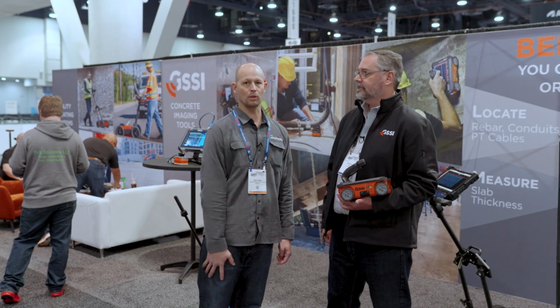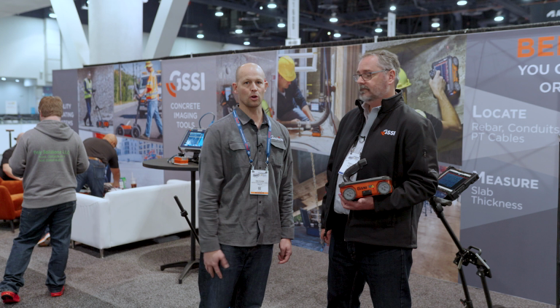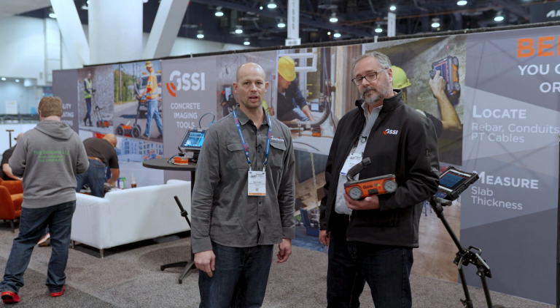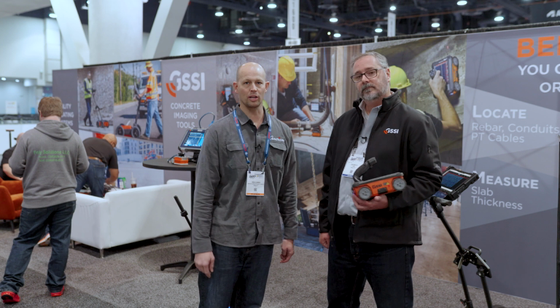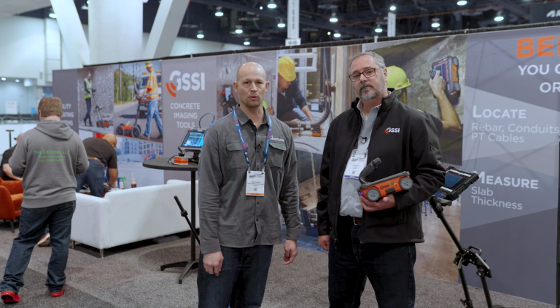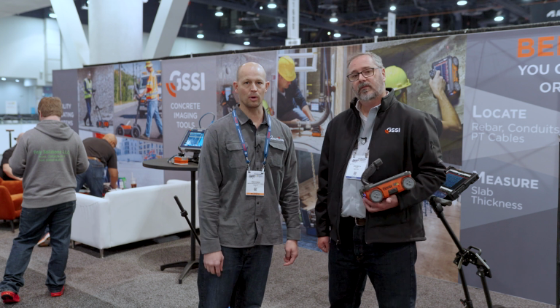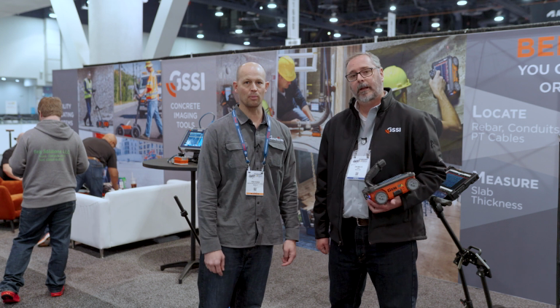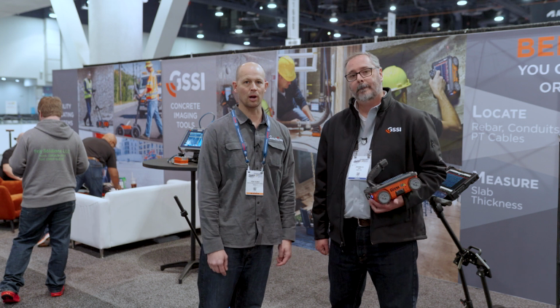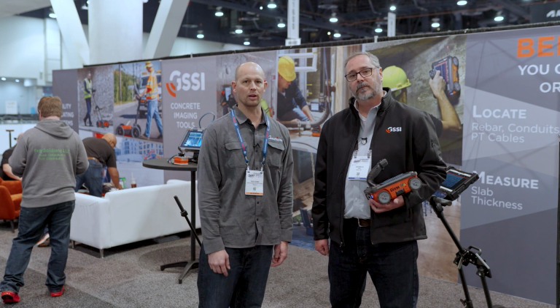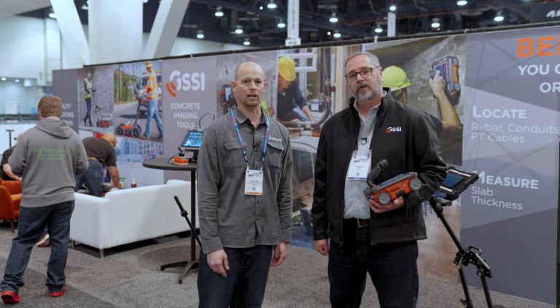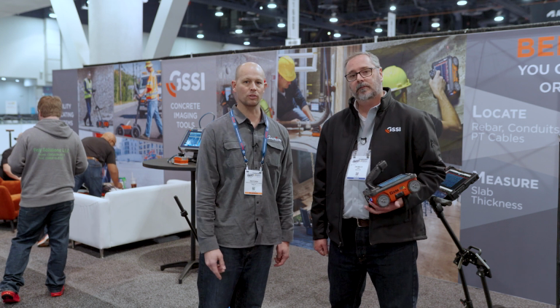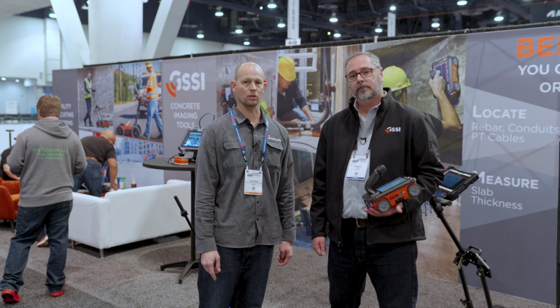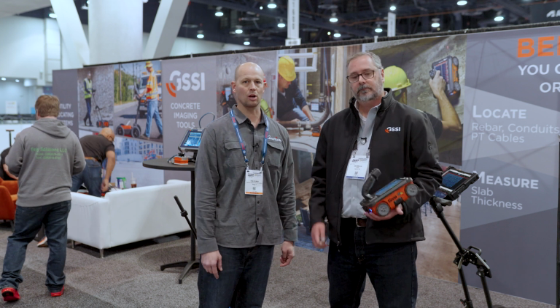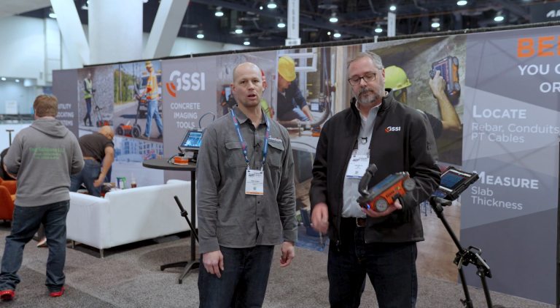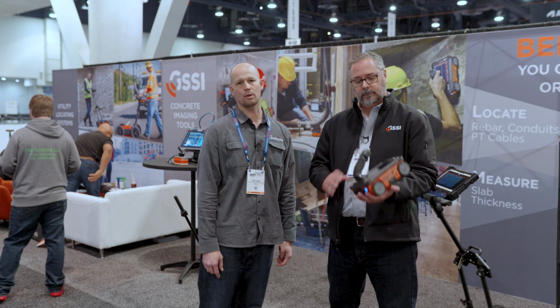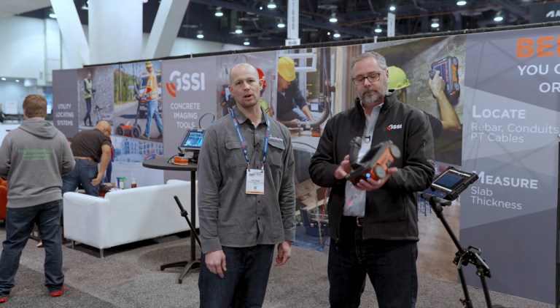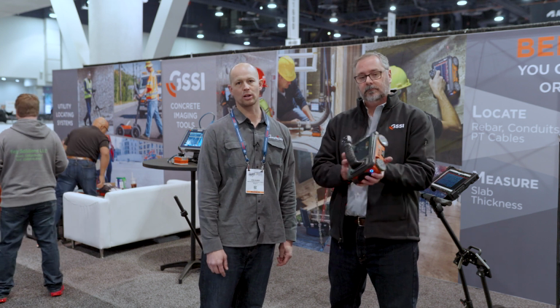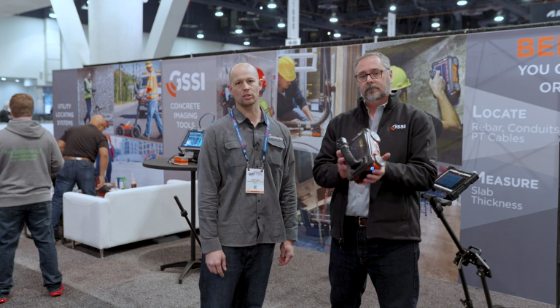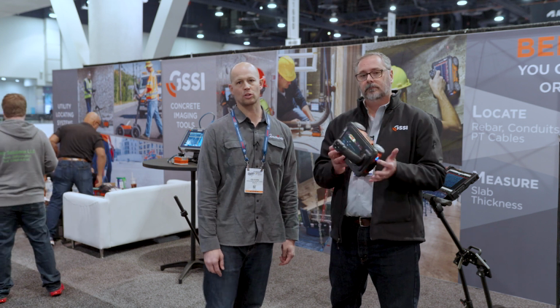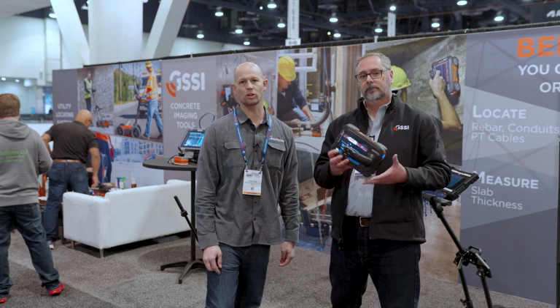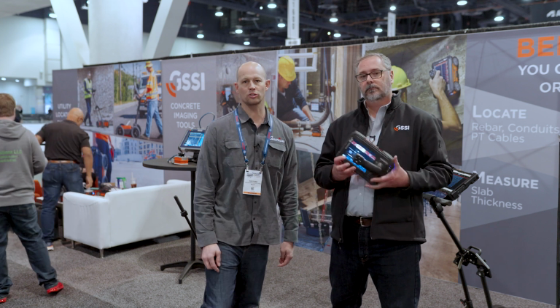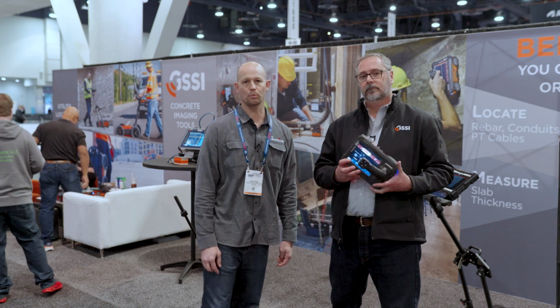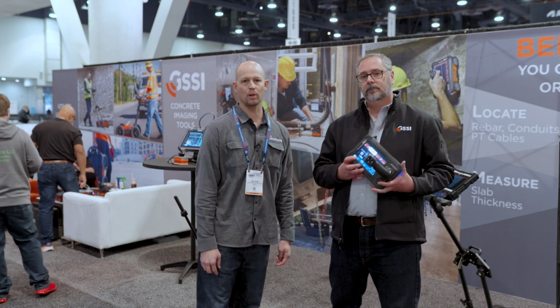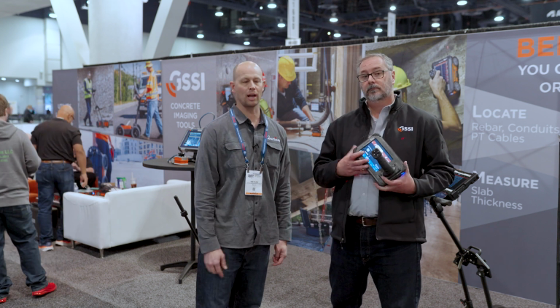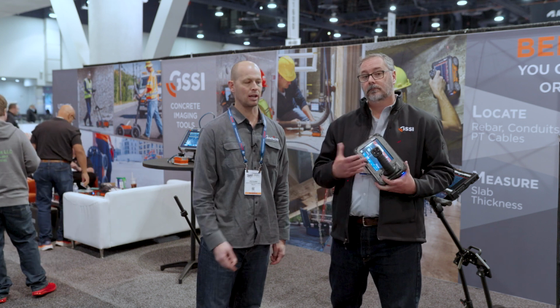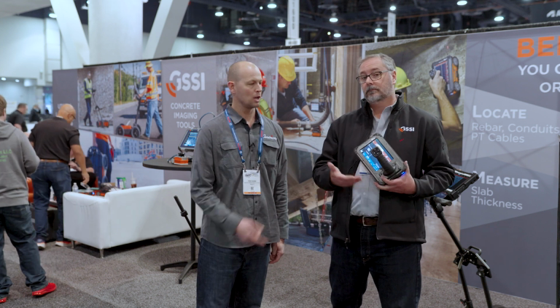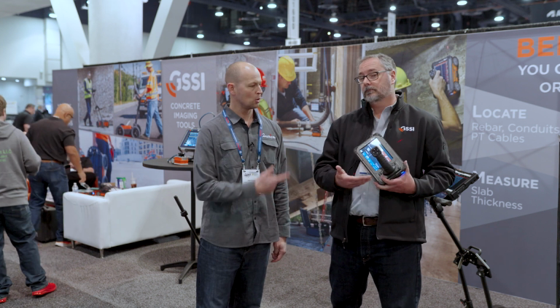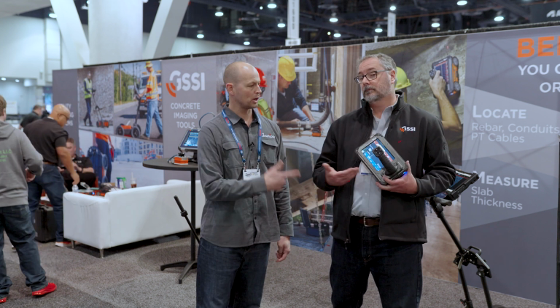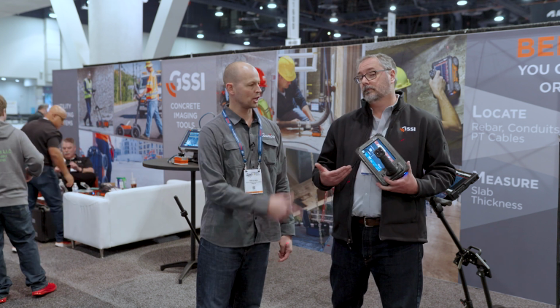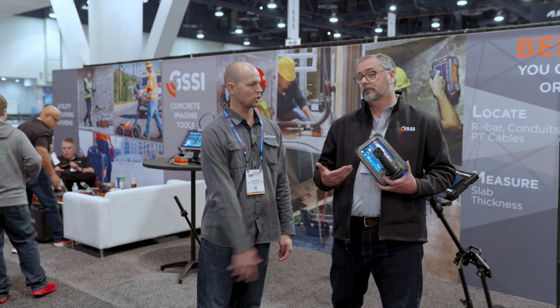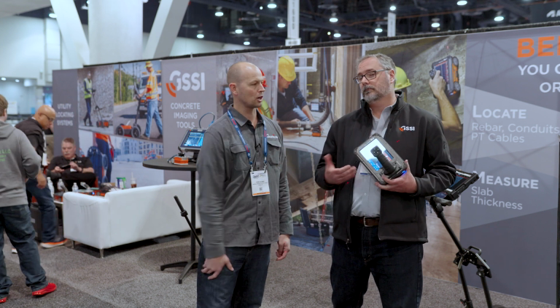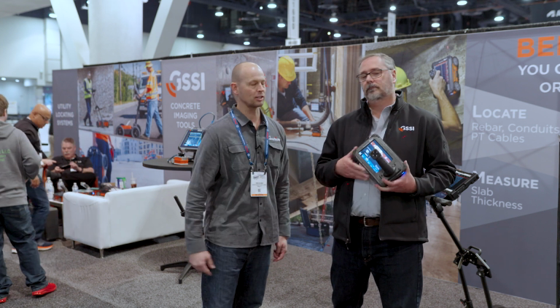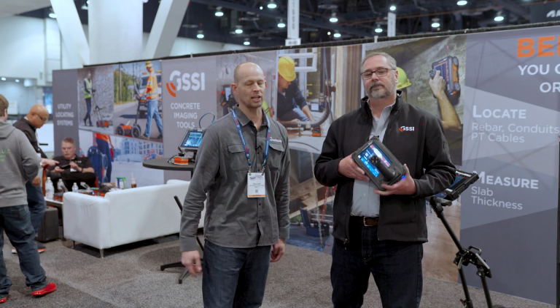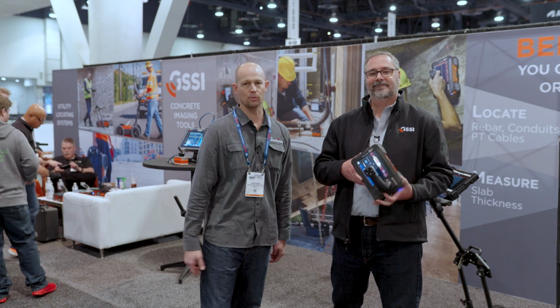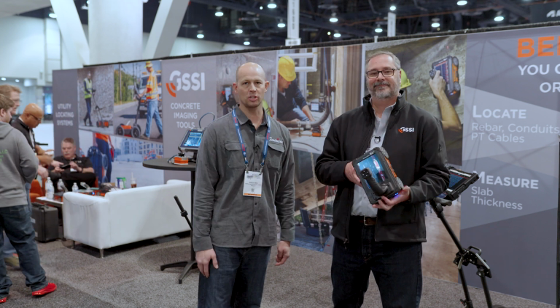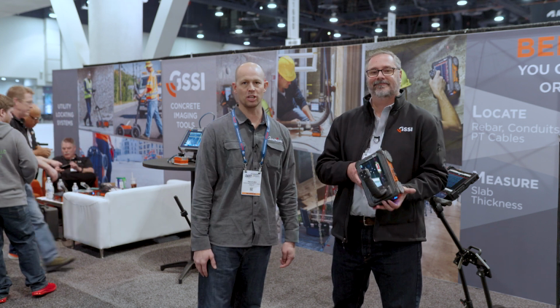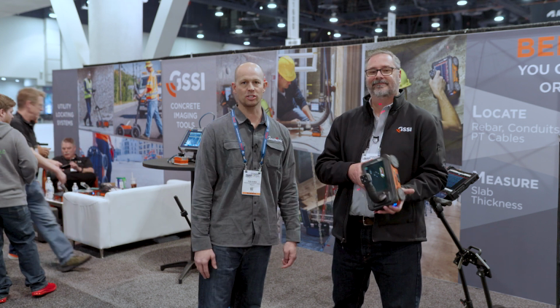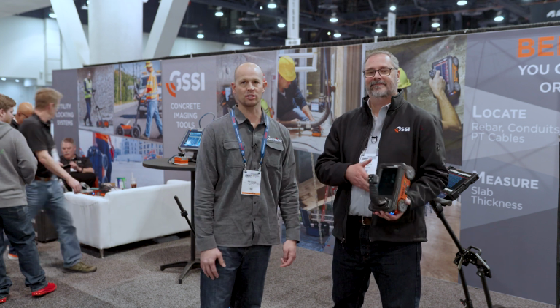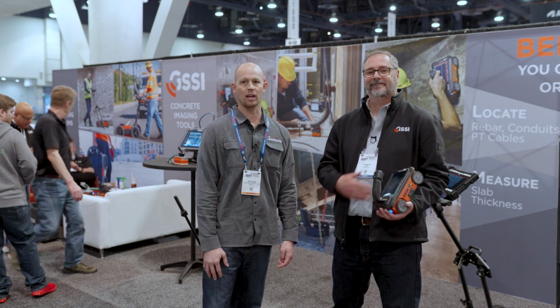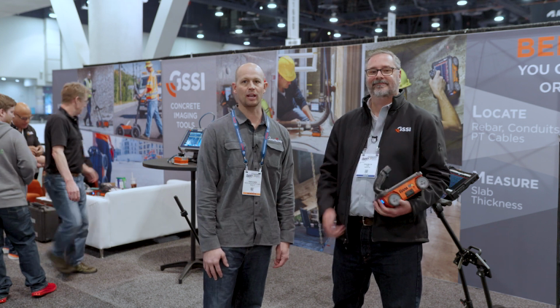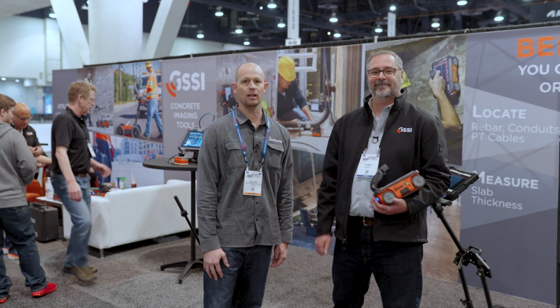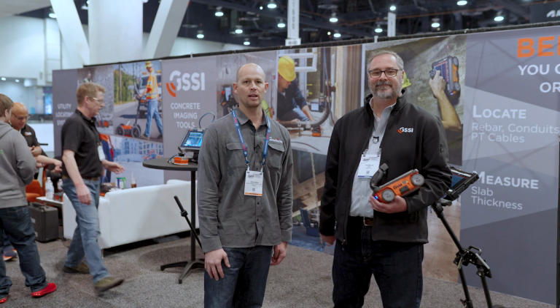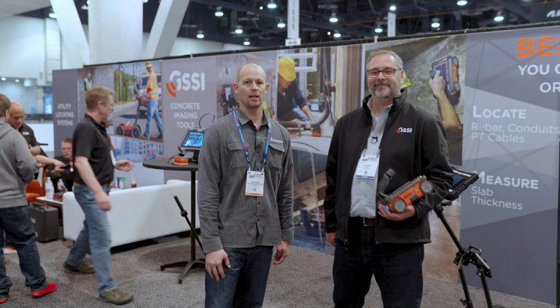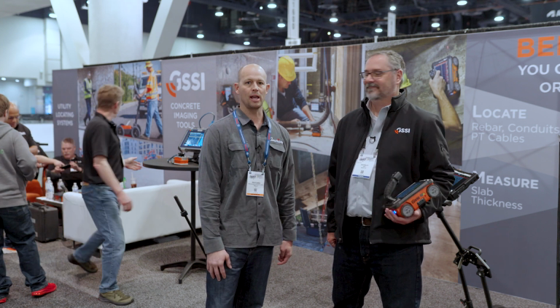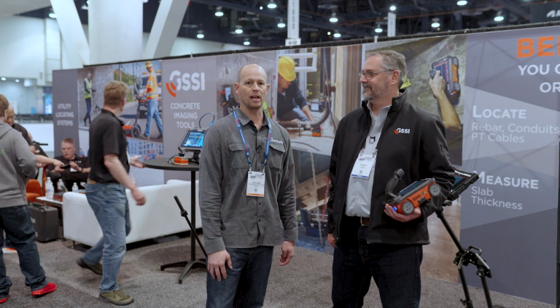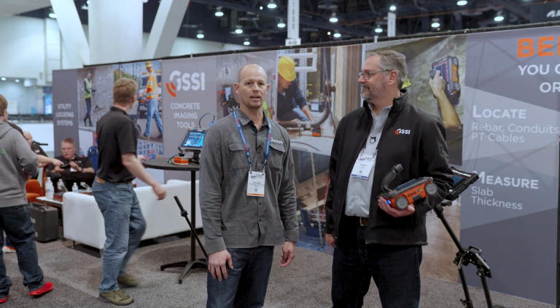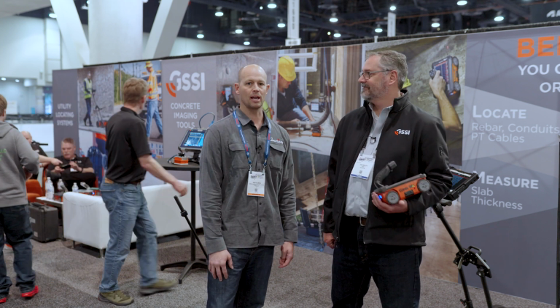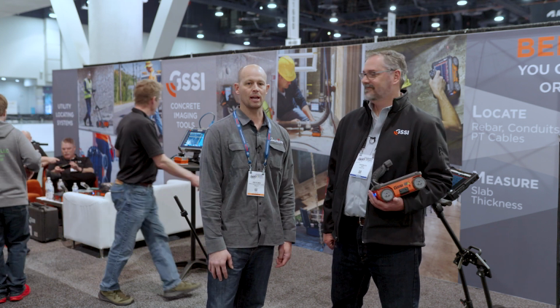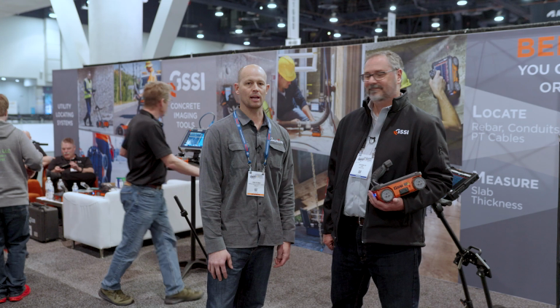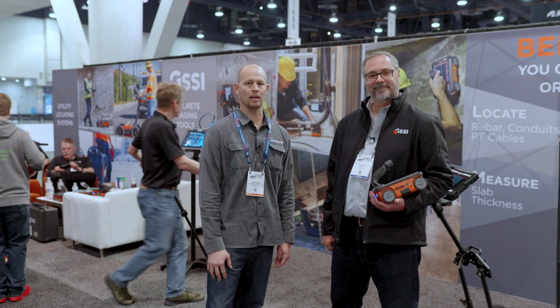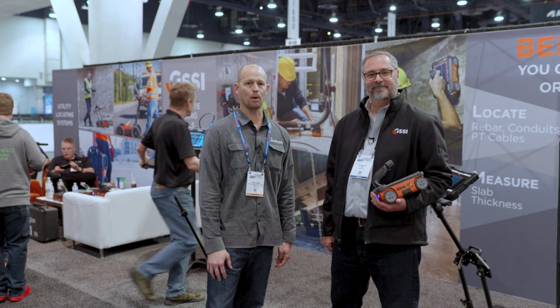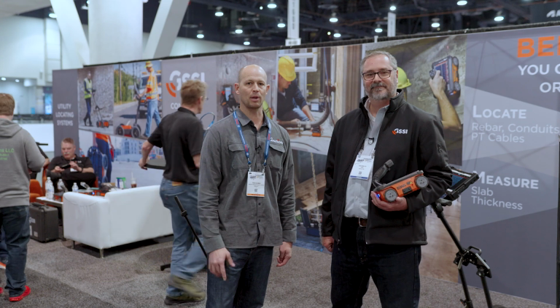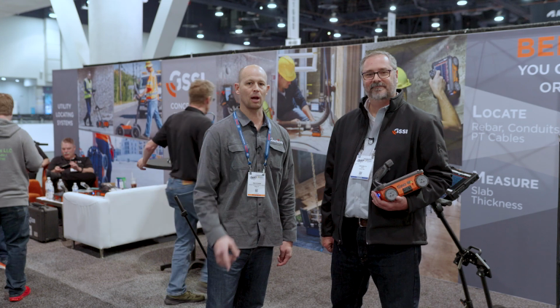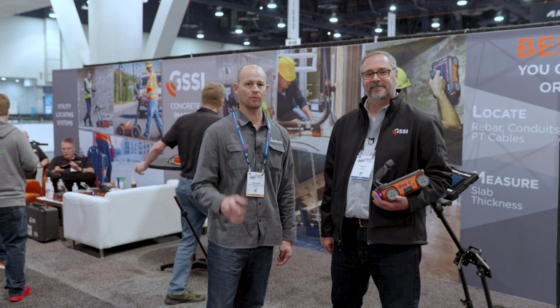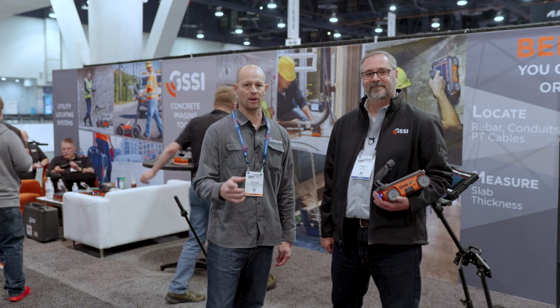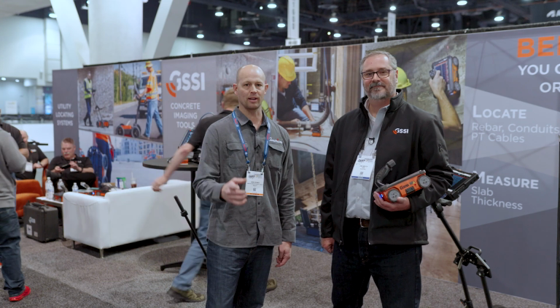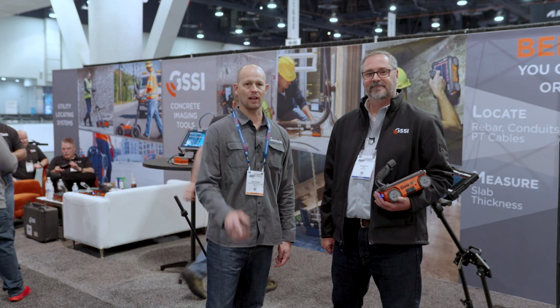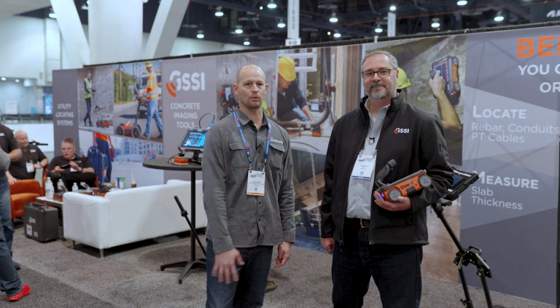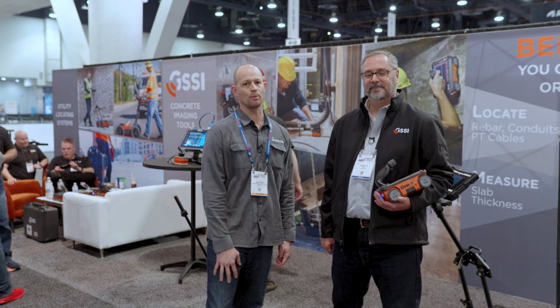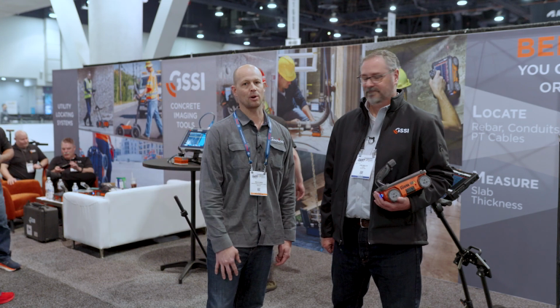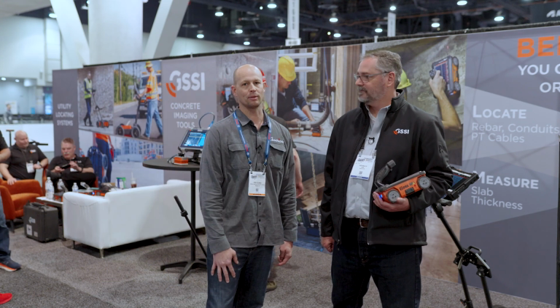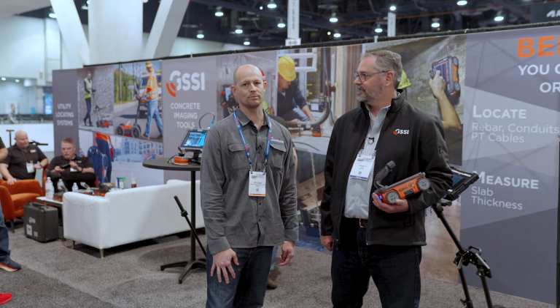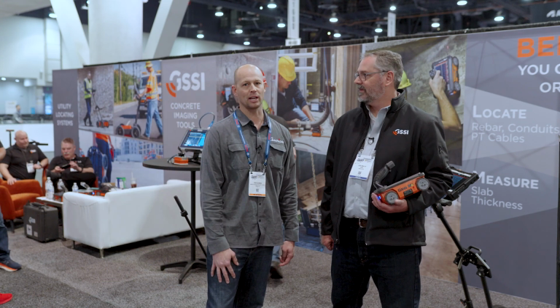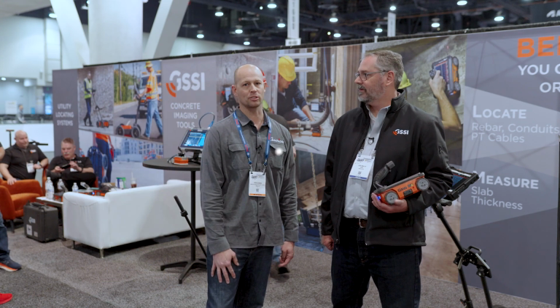Awesome, yeah, thanks a lot Dan. If you guys need help locating your rebar, give us a call at American Construction Supply. We'll get you in contact with GSSI and help you out with finding that rebar. Thanks!